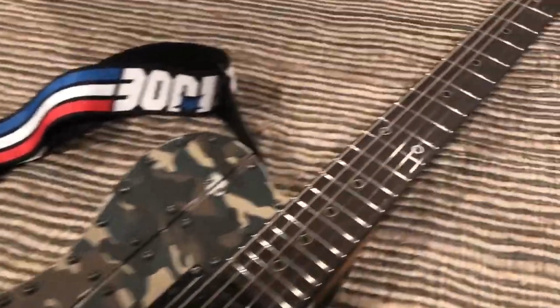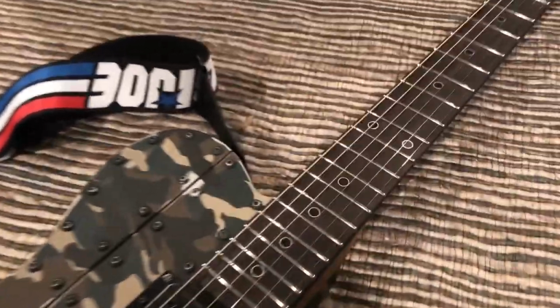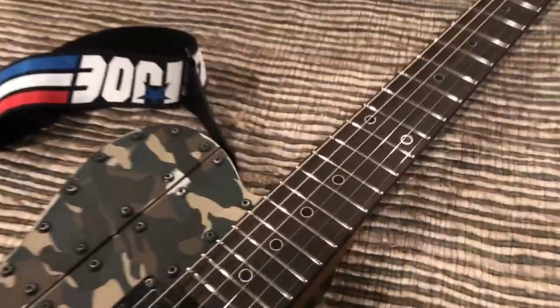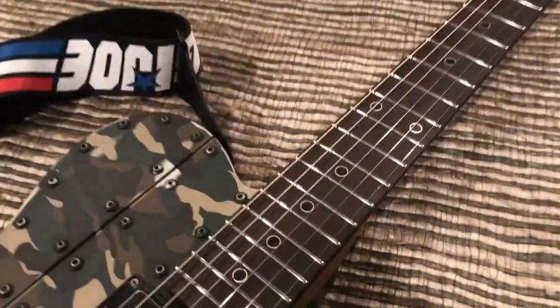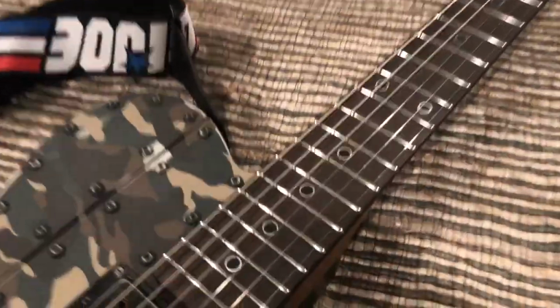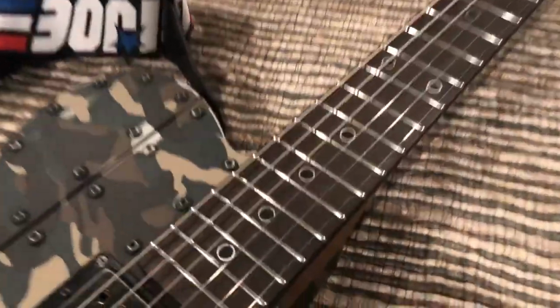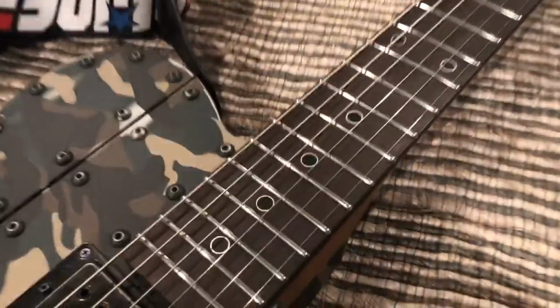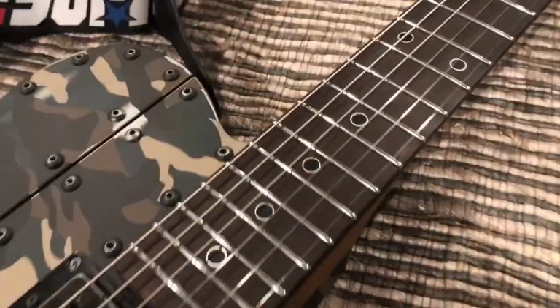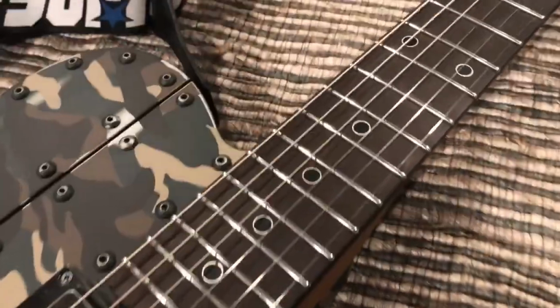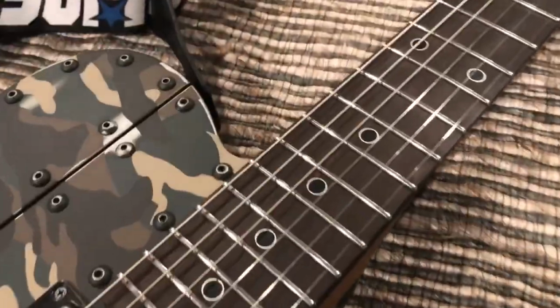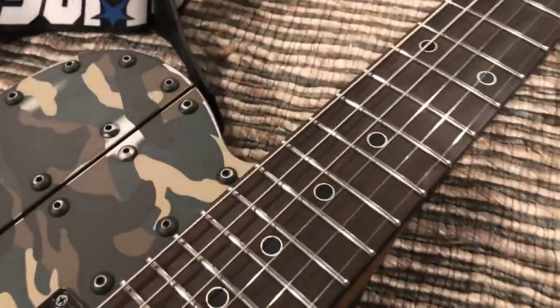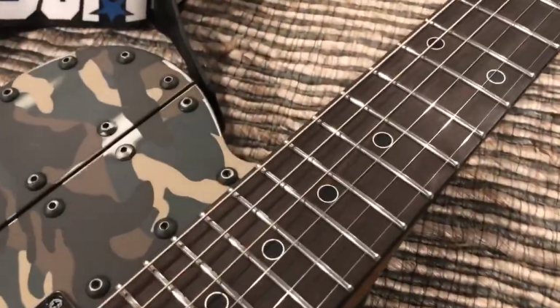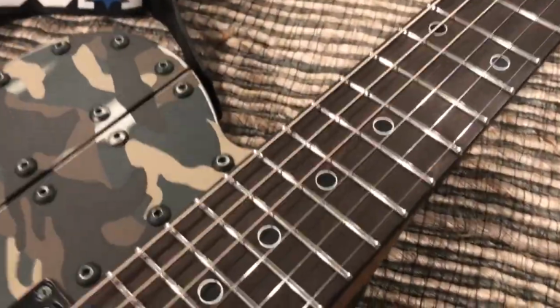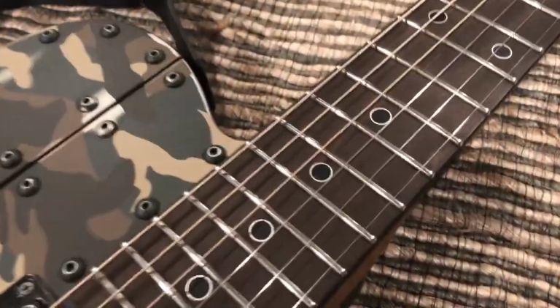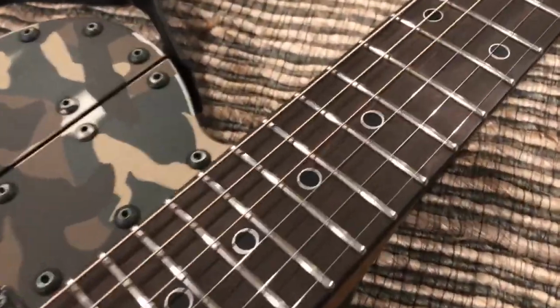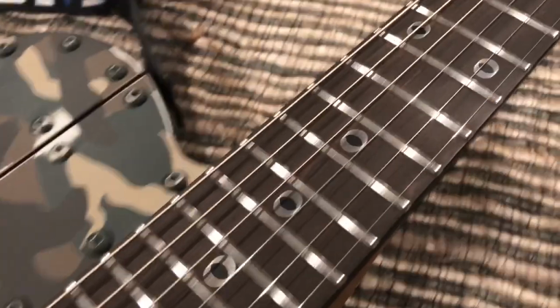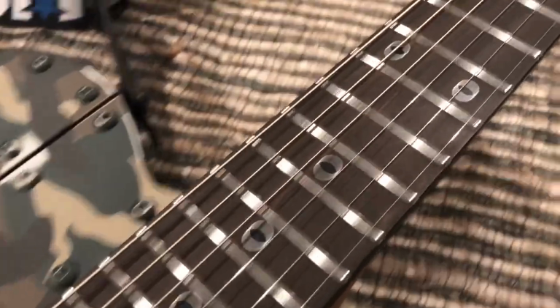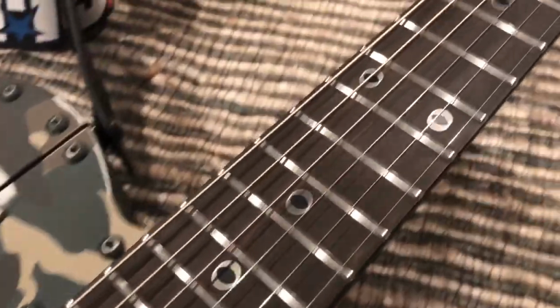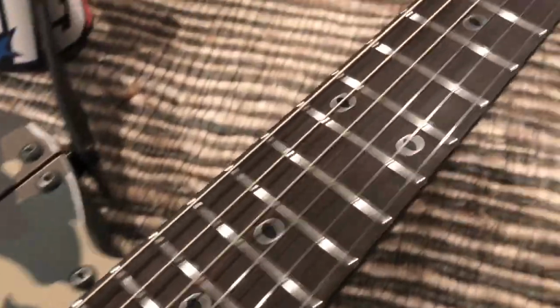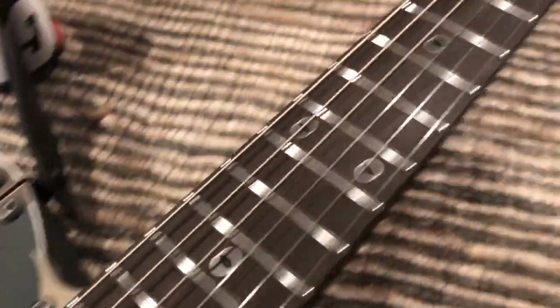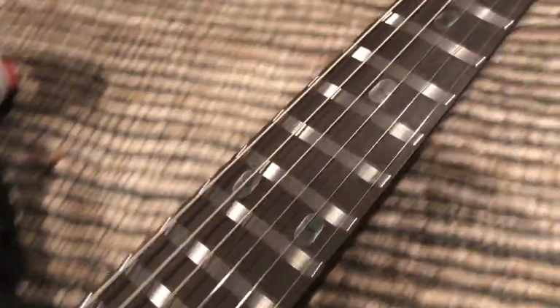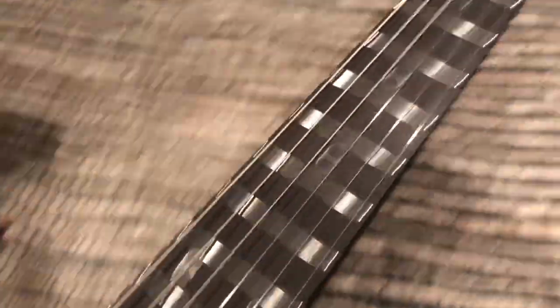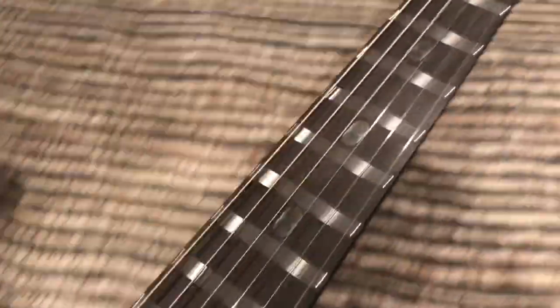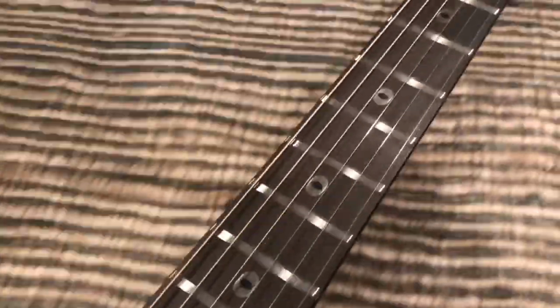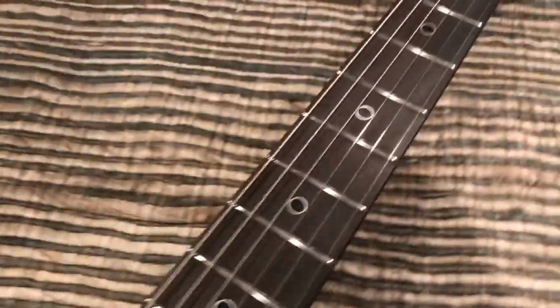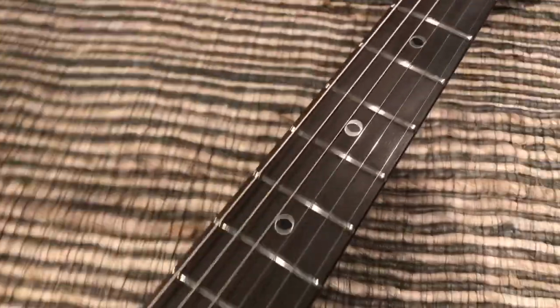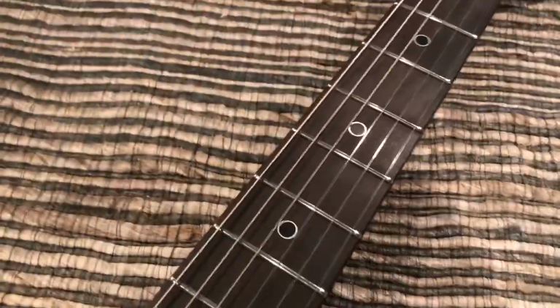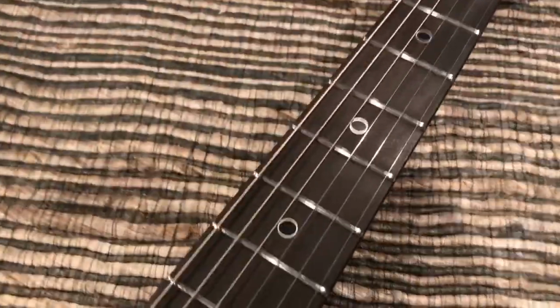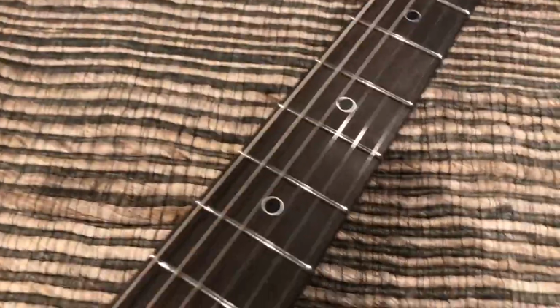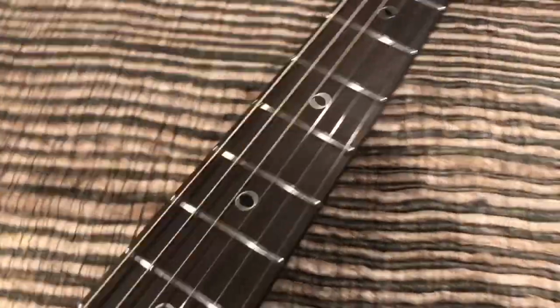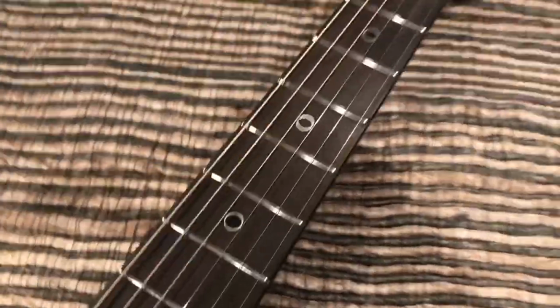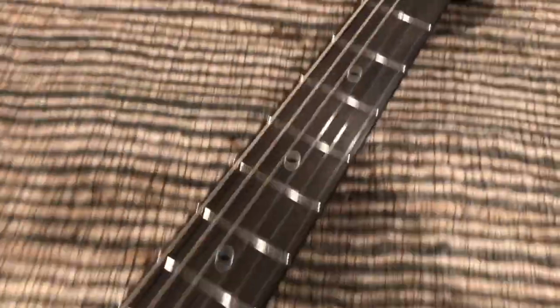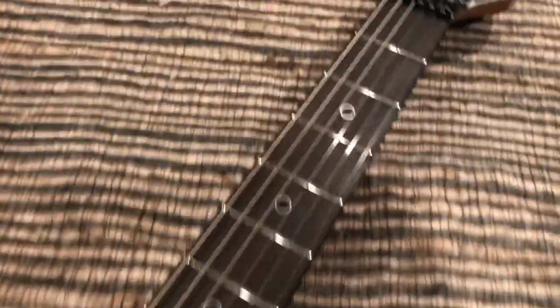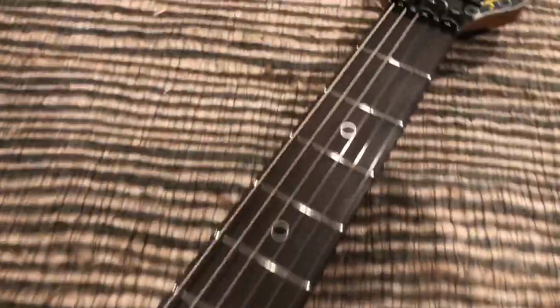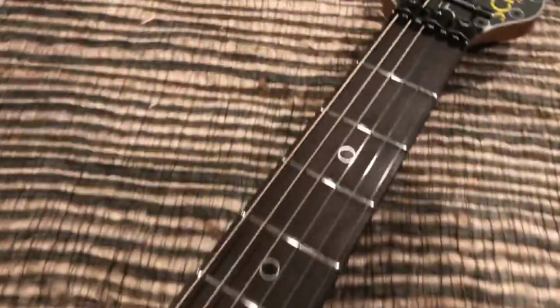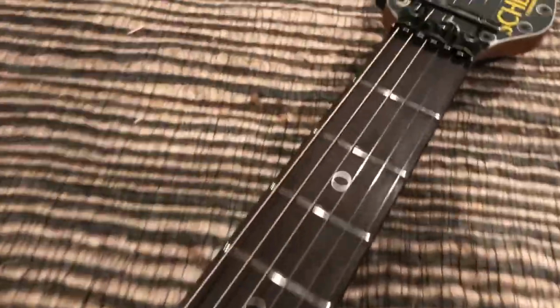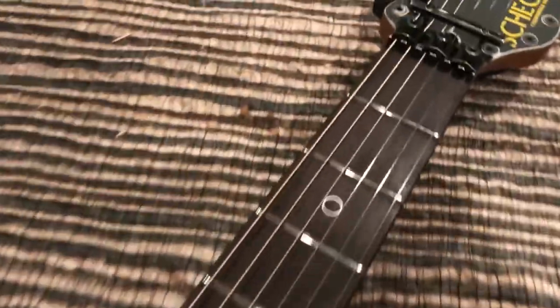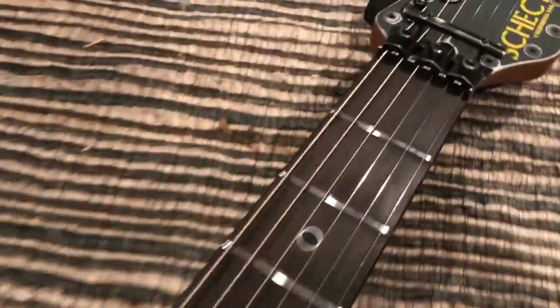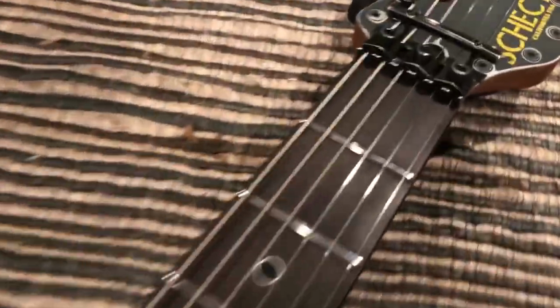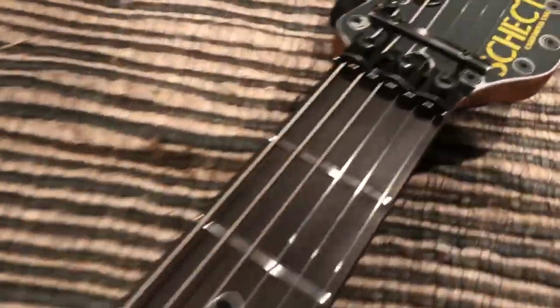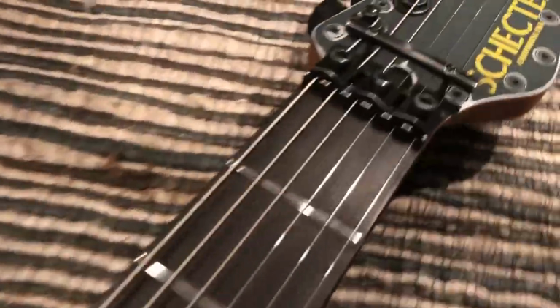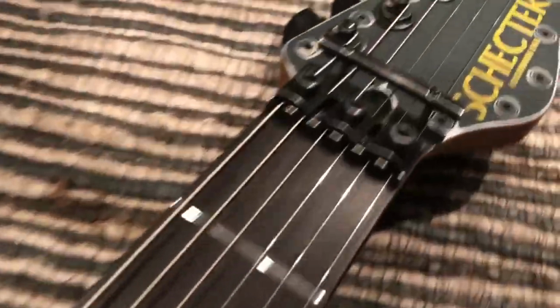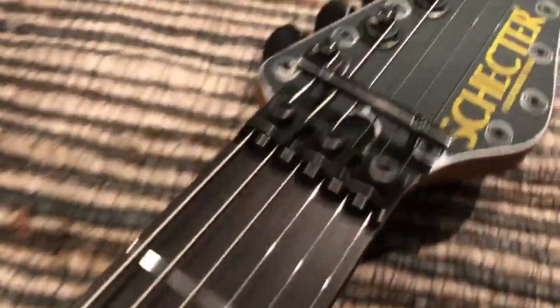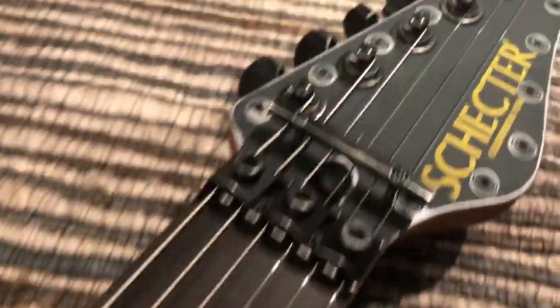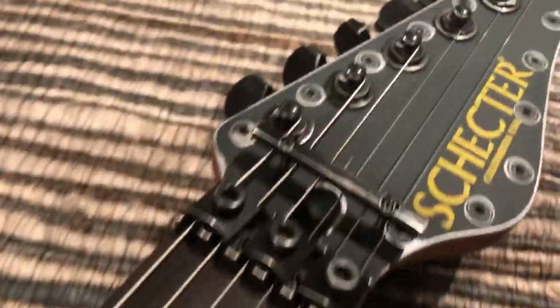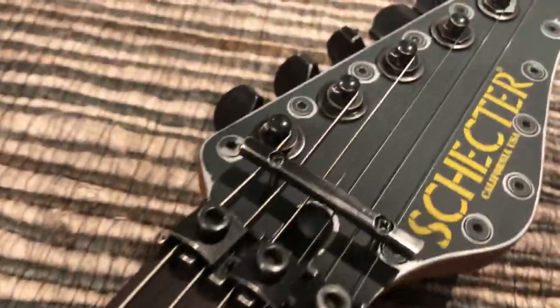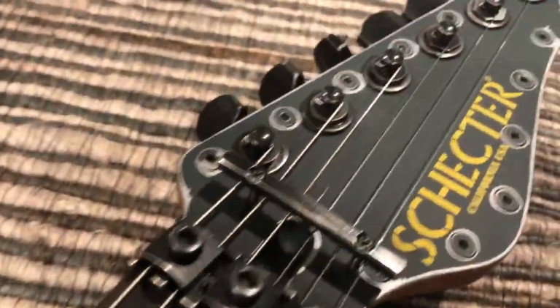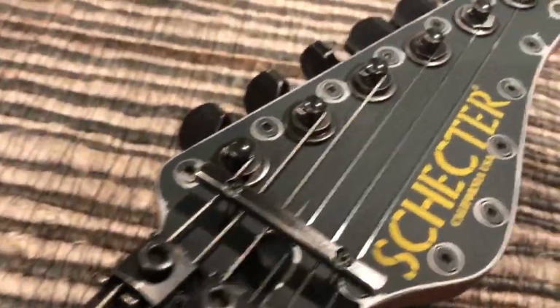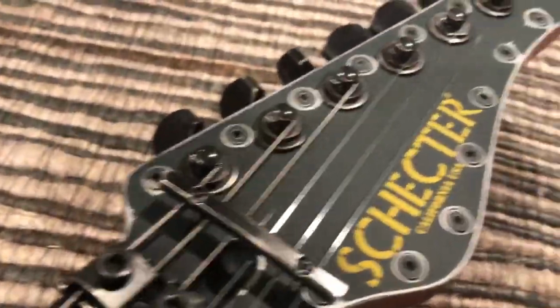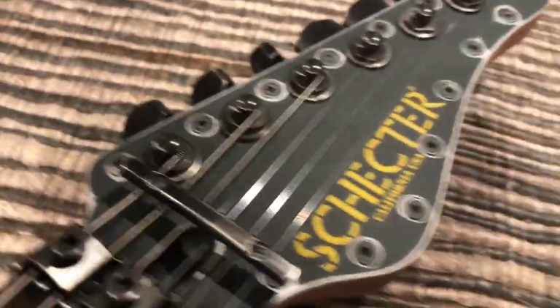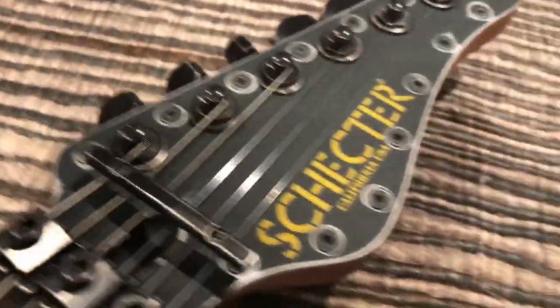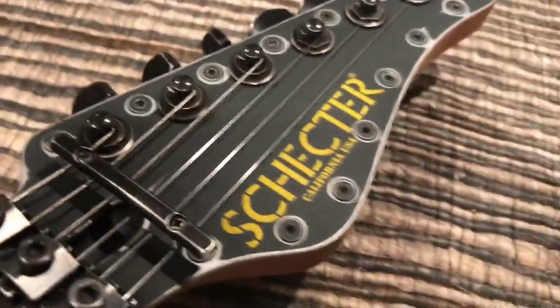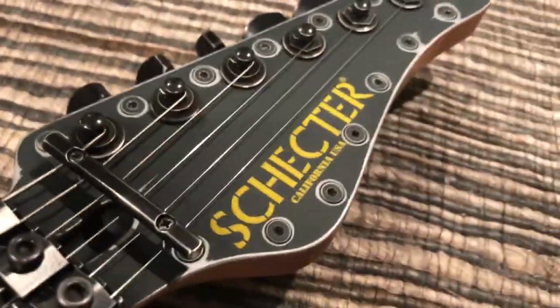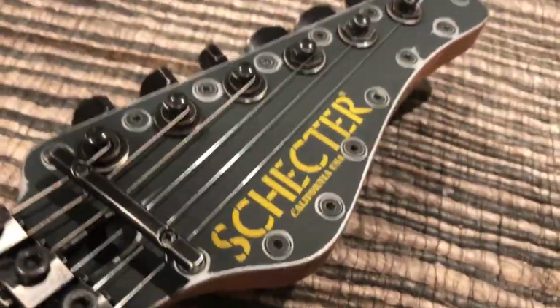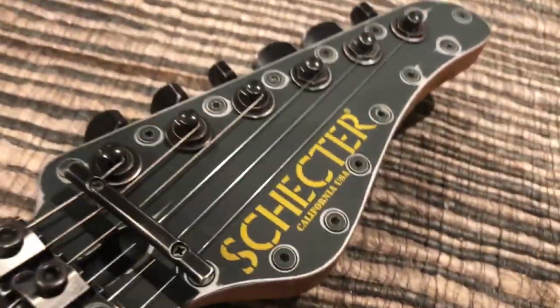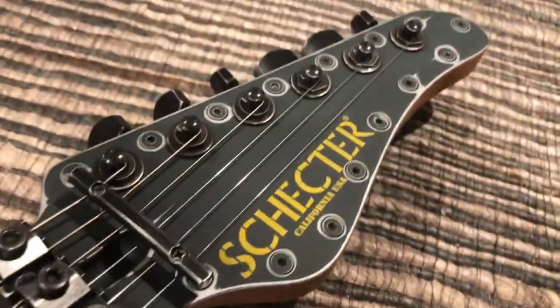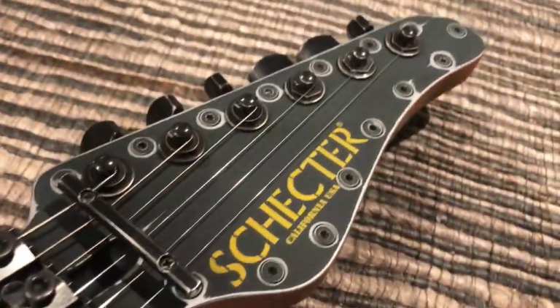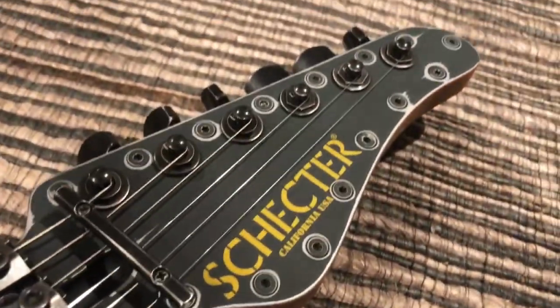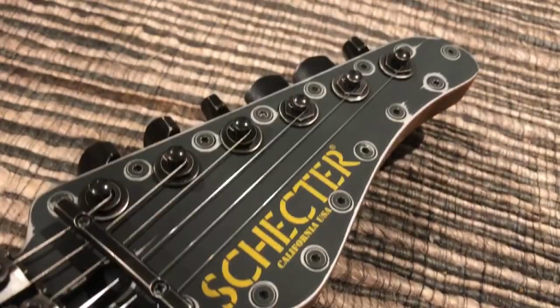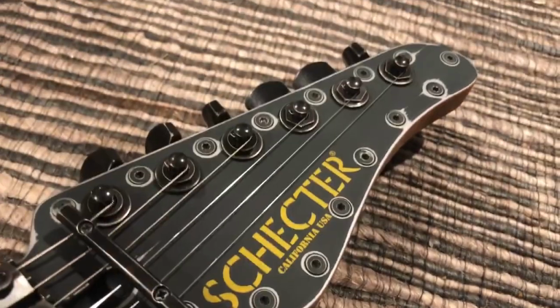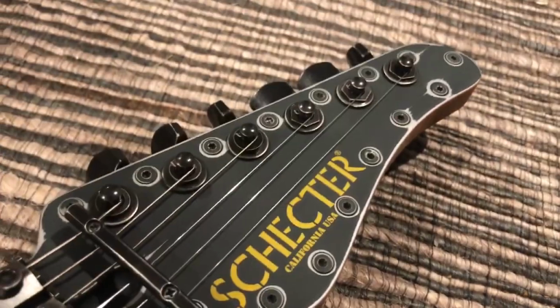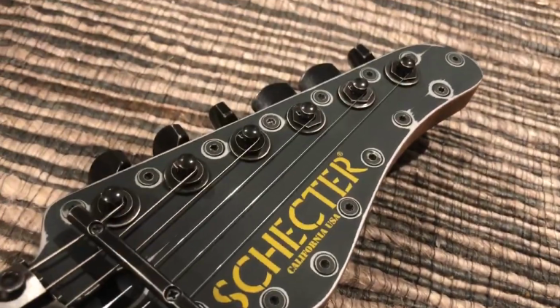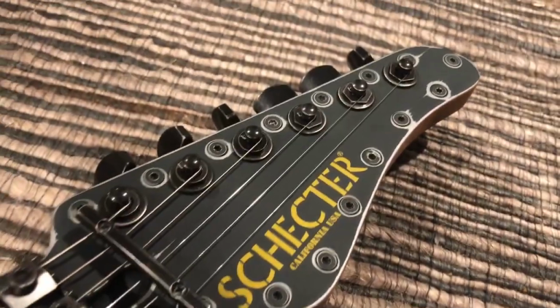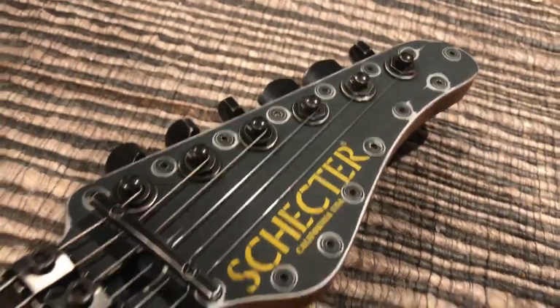So you can check out the neck. The headstock's really cool as well. Wow, look at that. So sick.